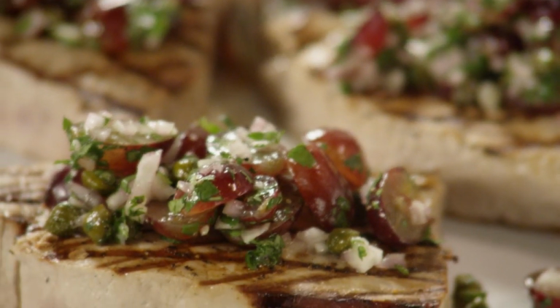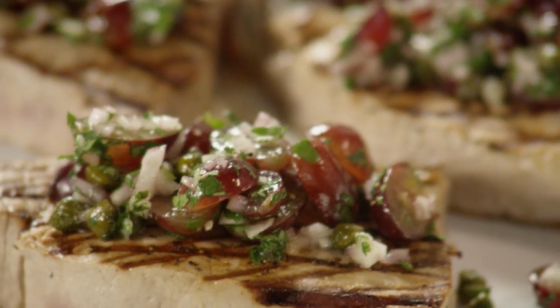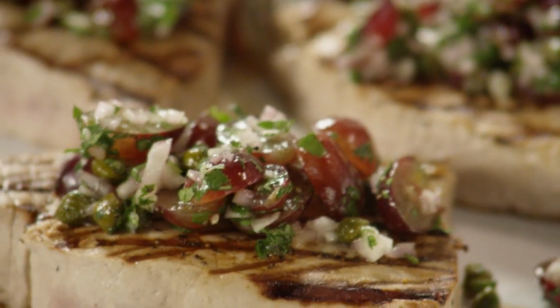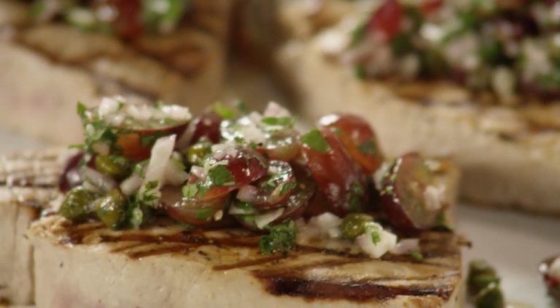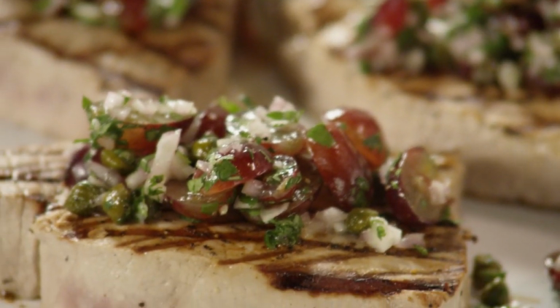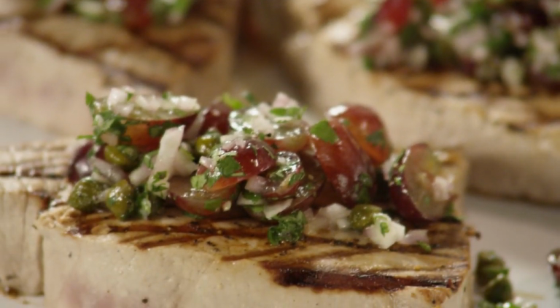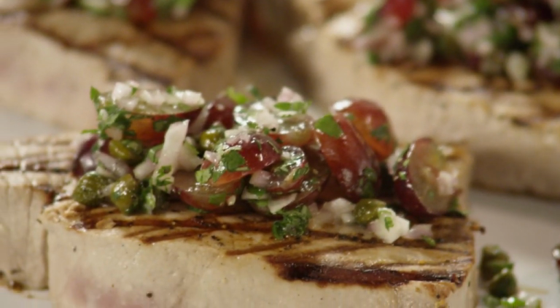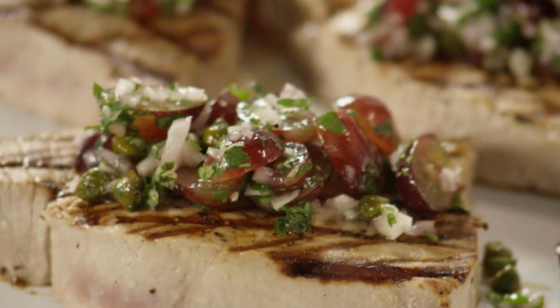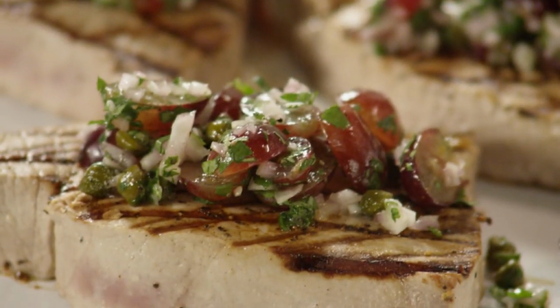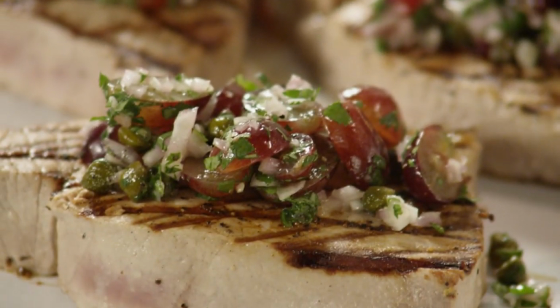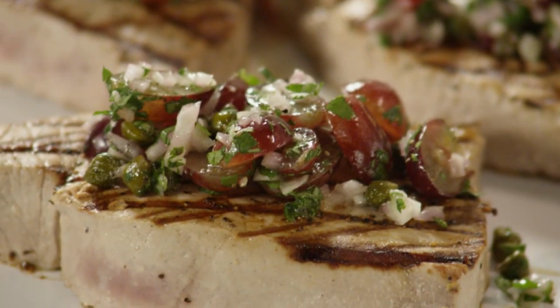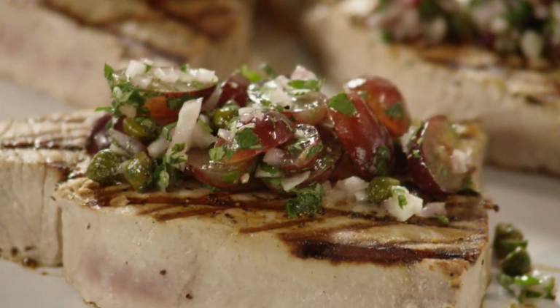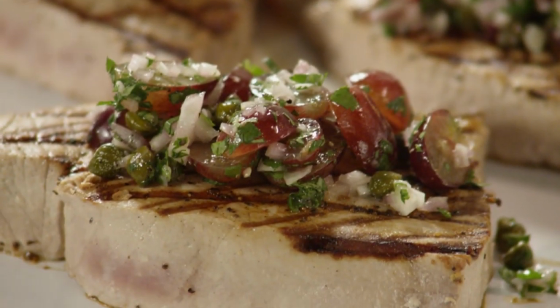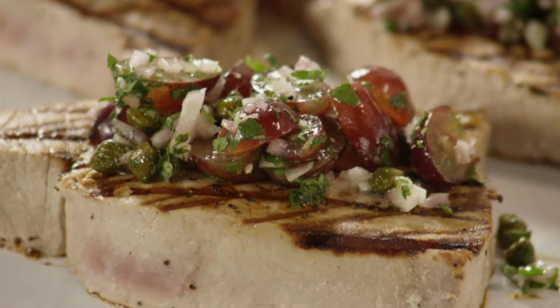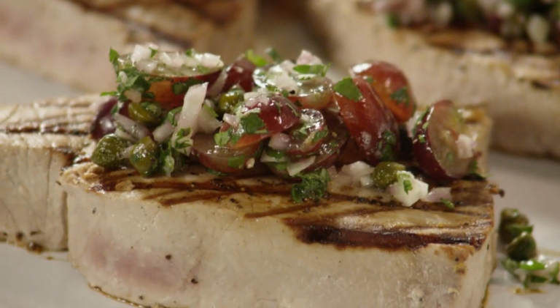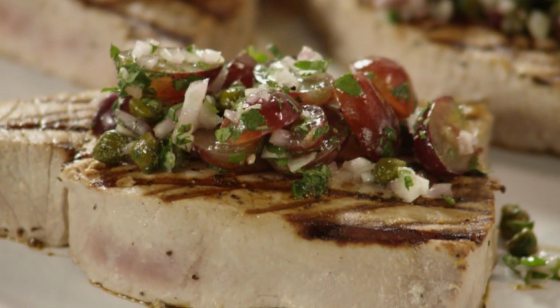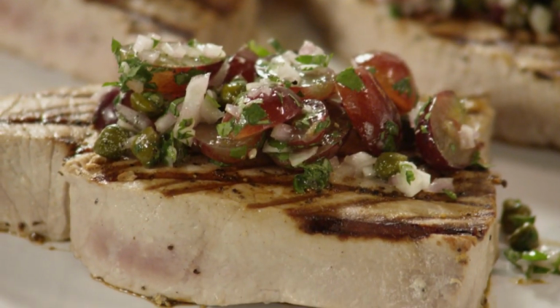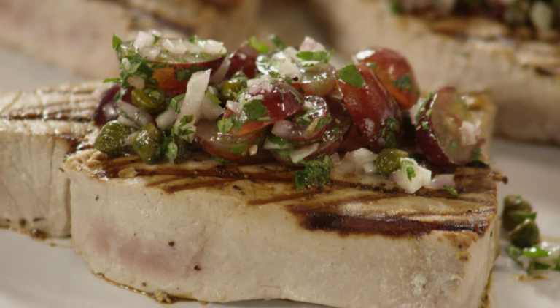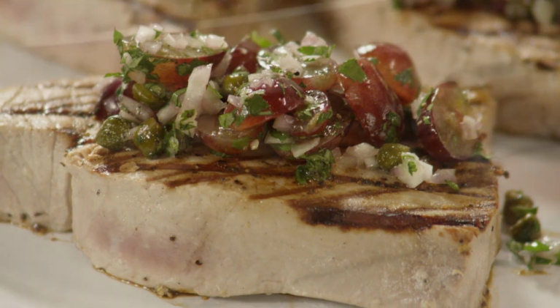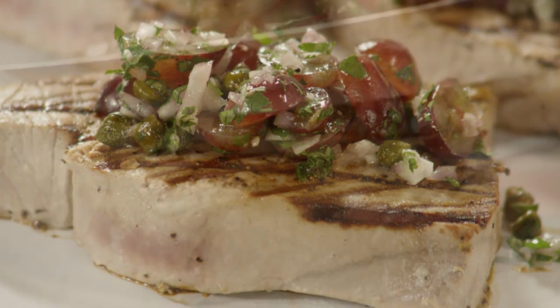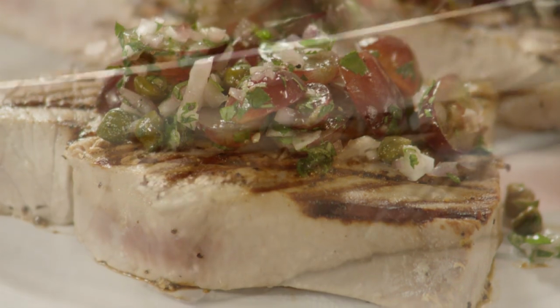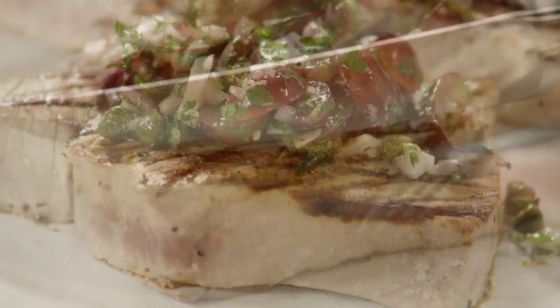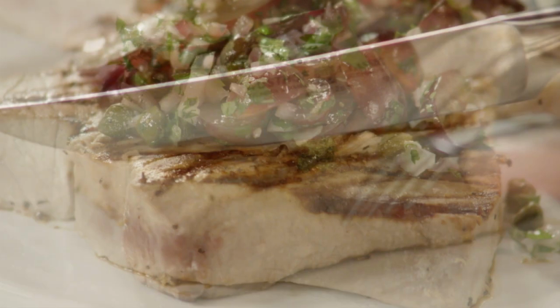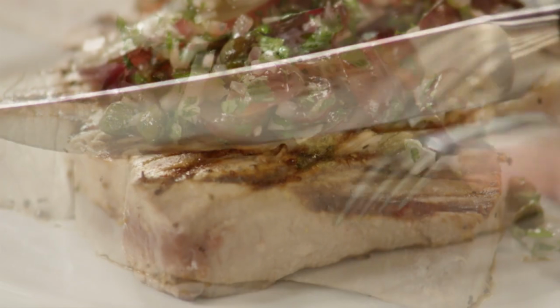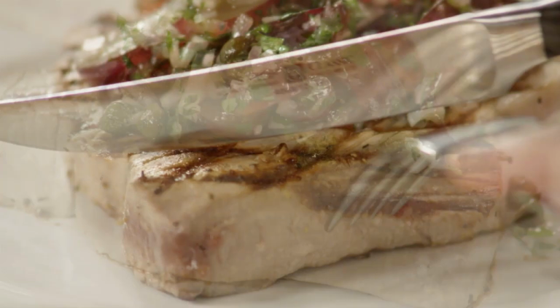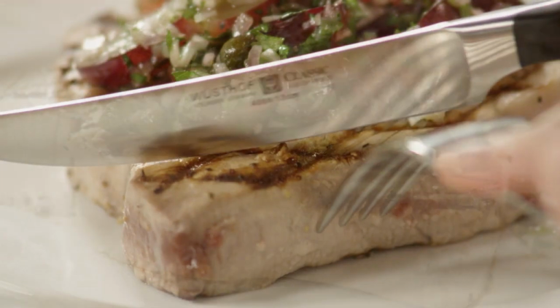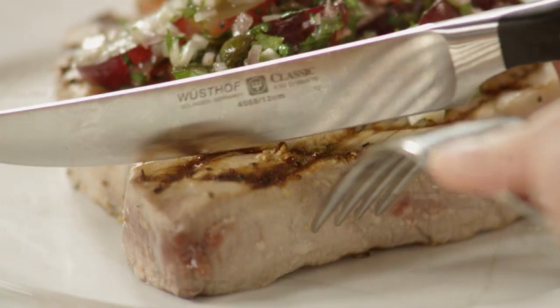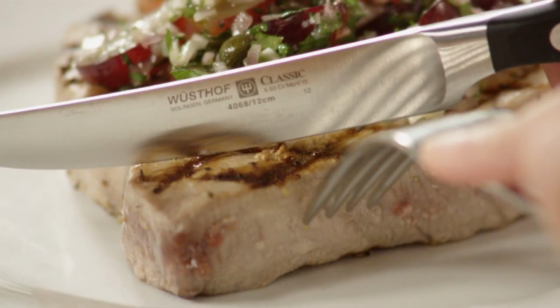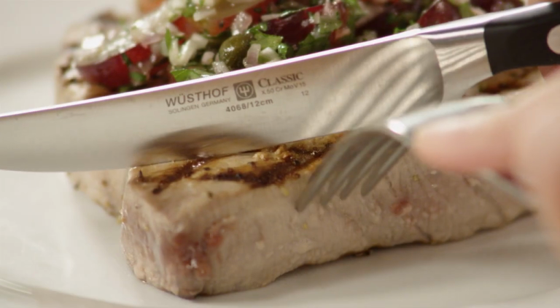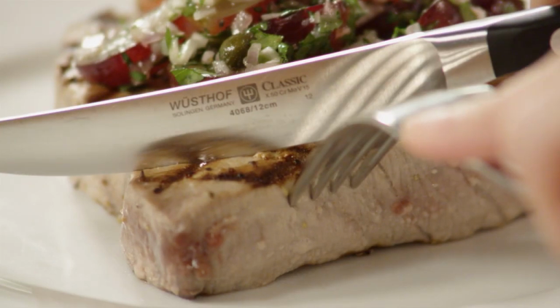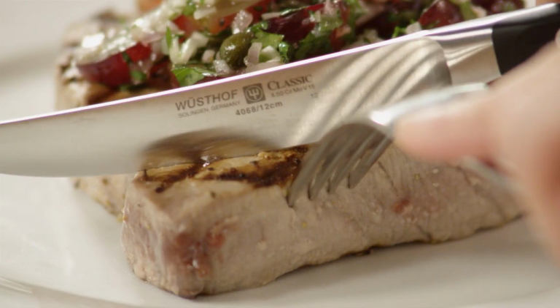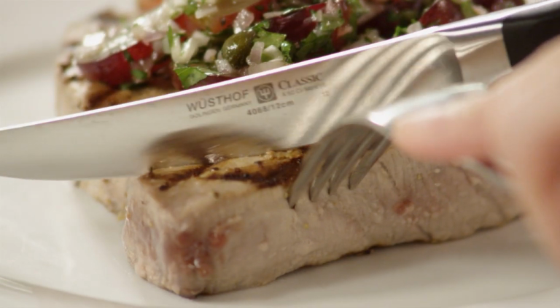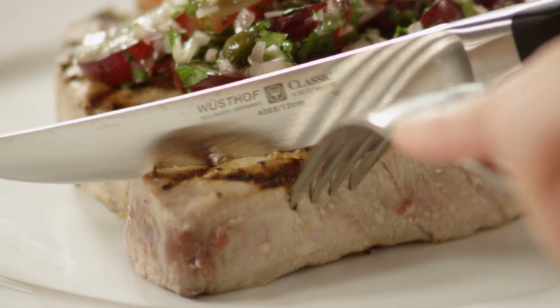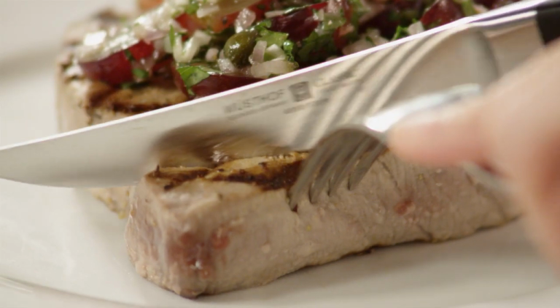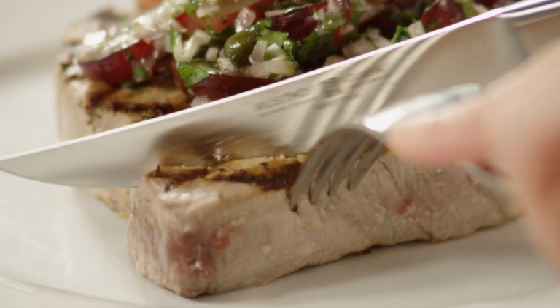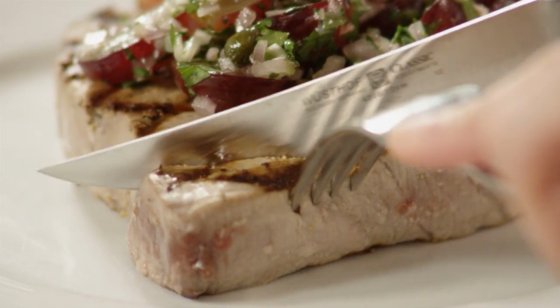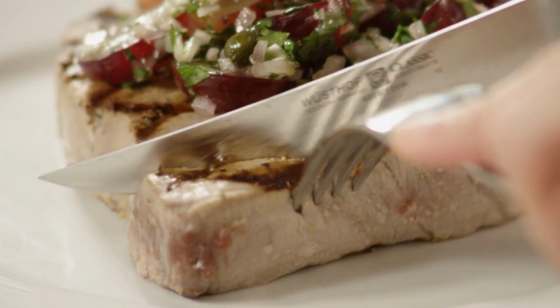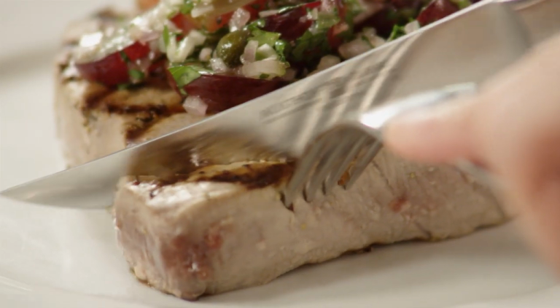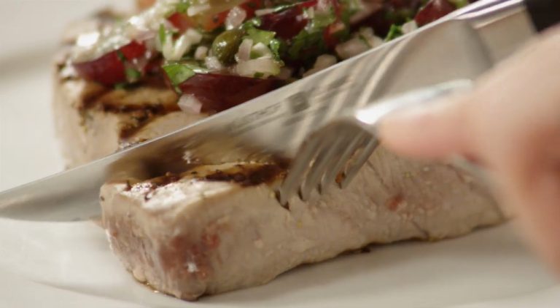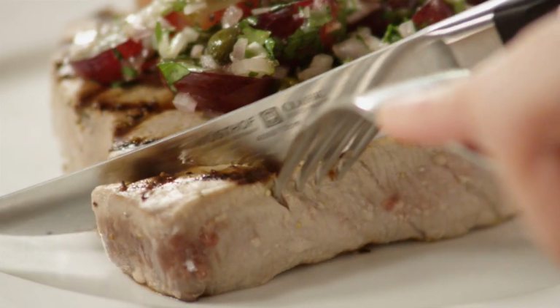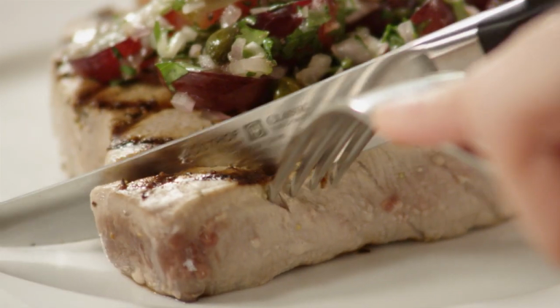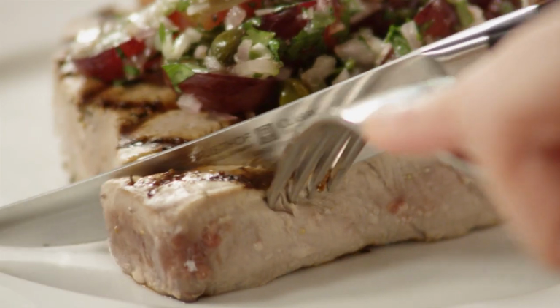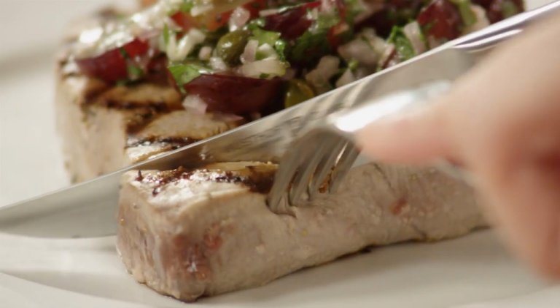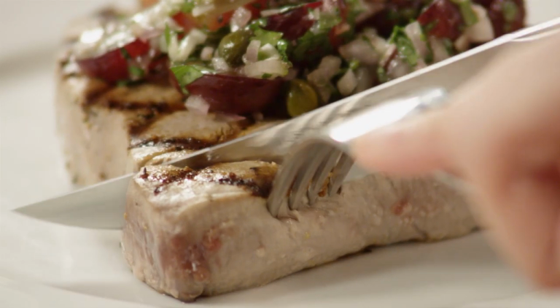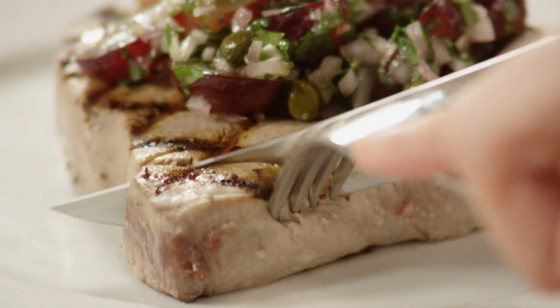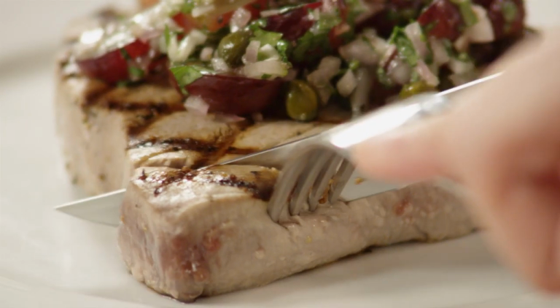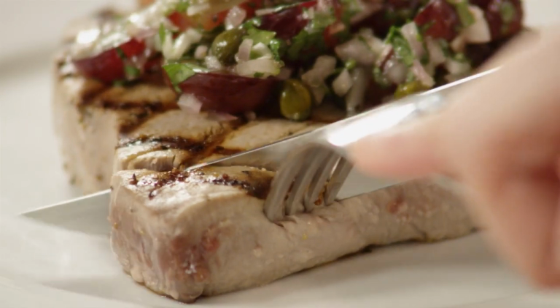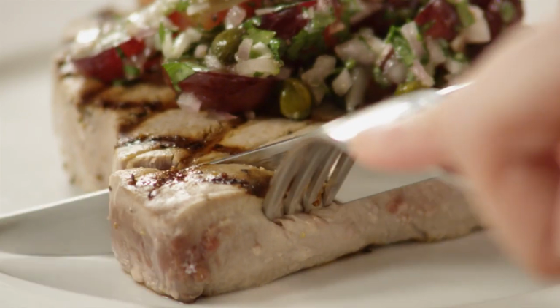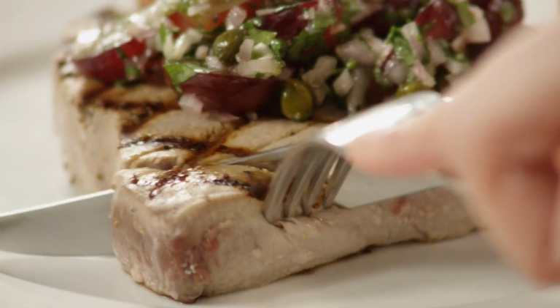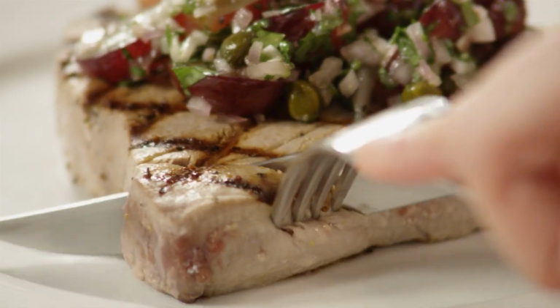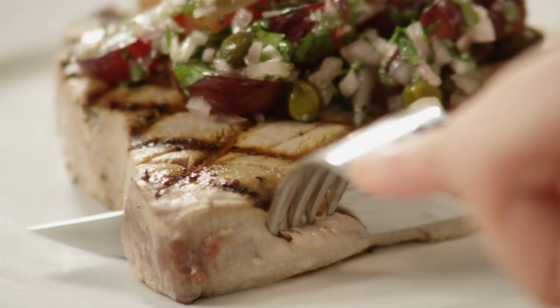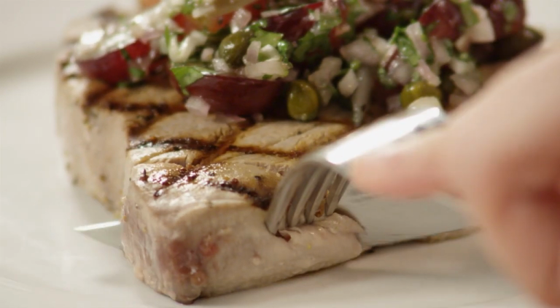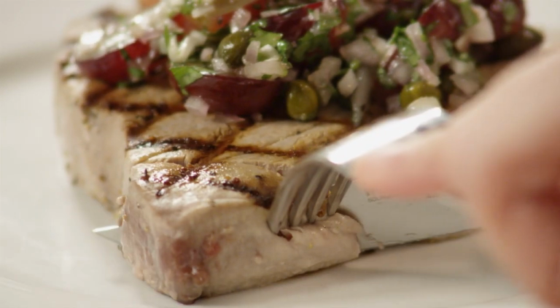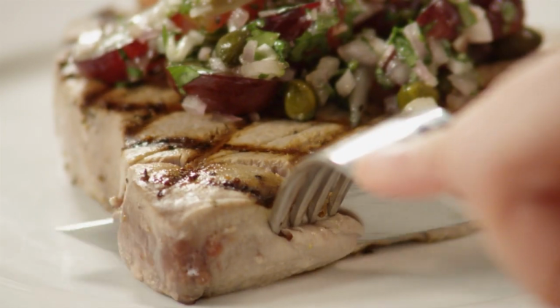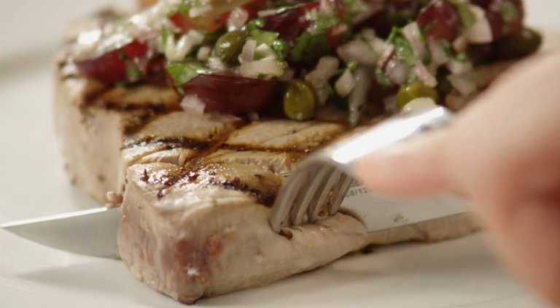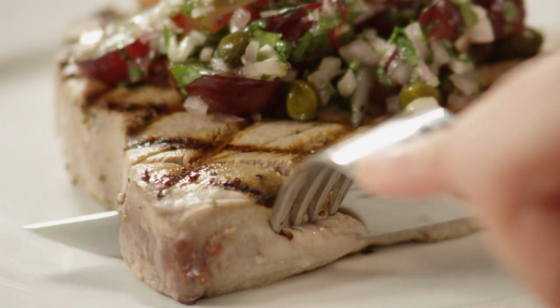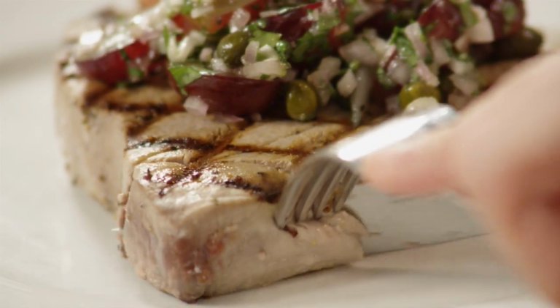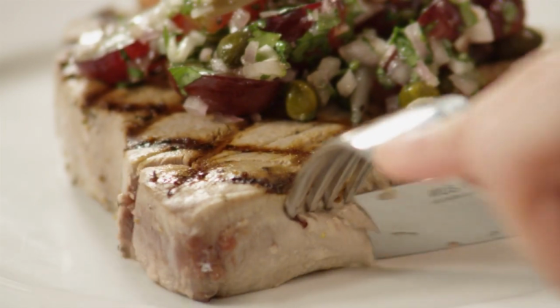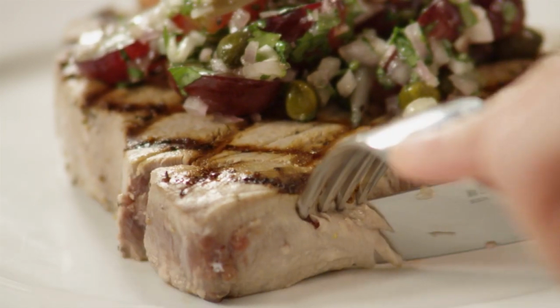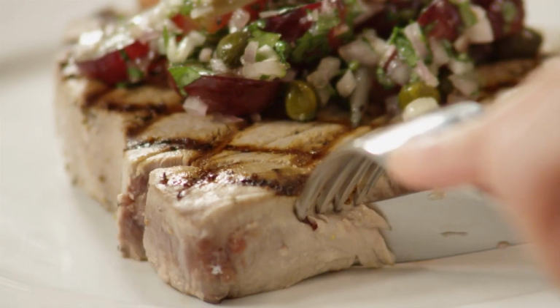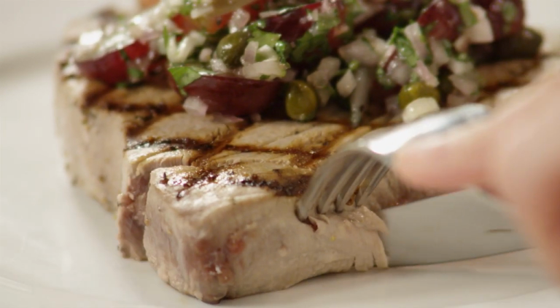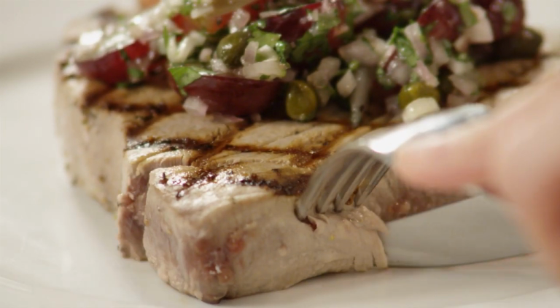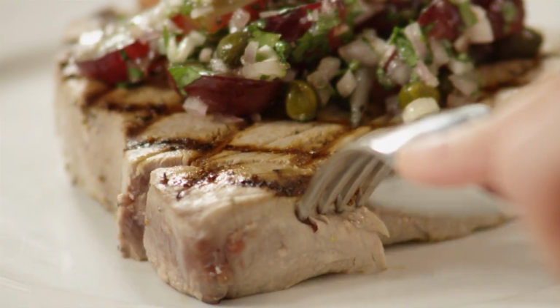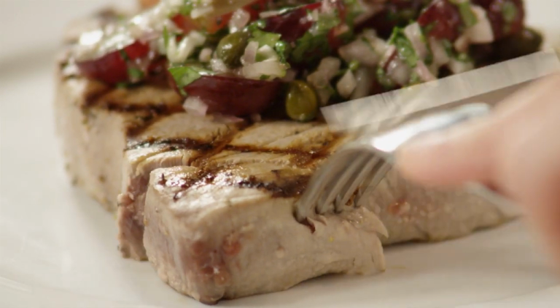This recipe is really about the salsa, and could just as easily be used on salmon, swordfish, chicken, and even pork.